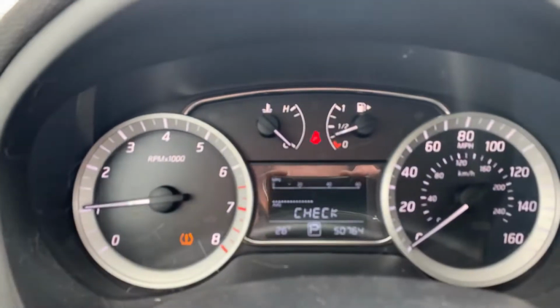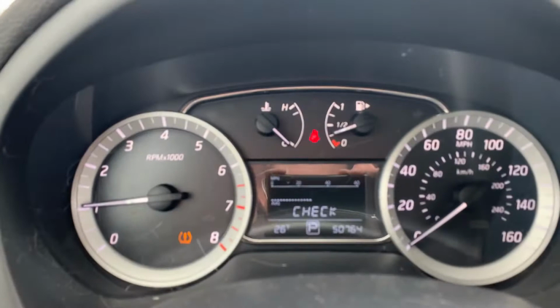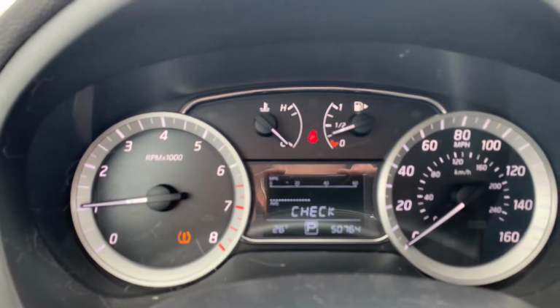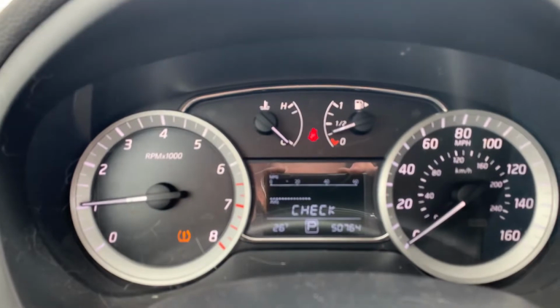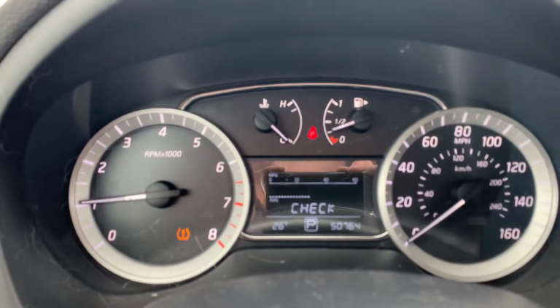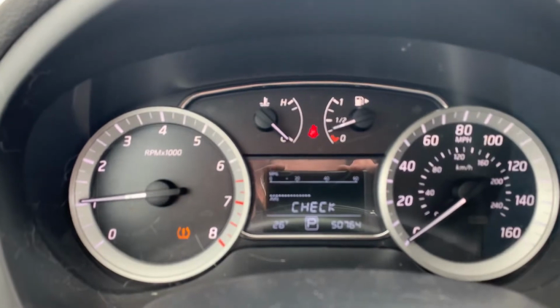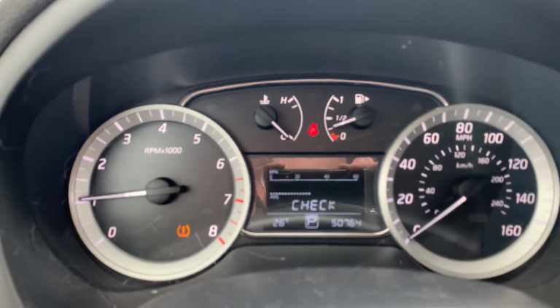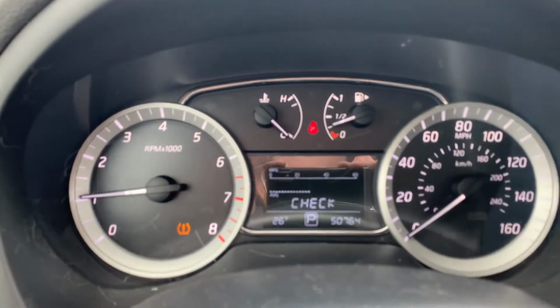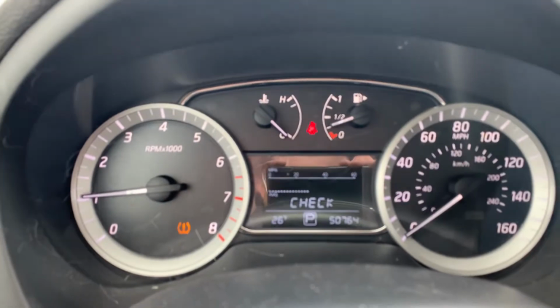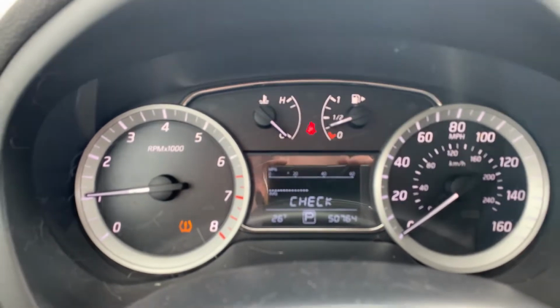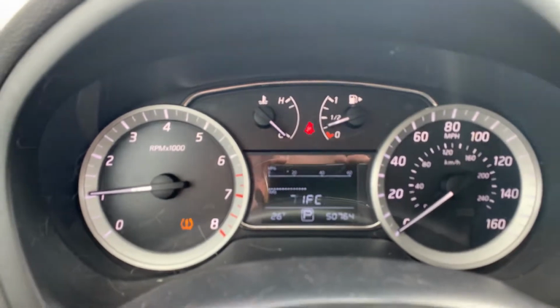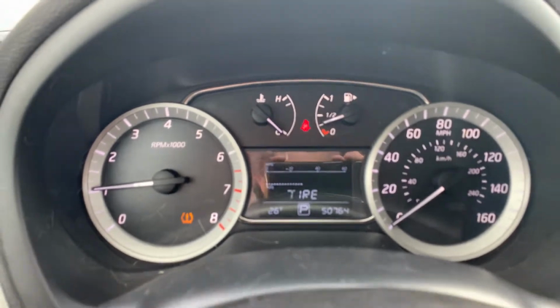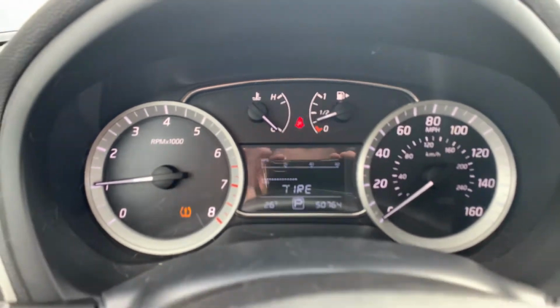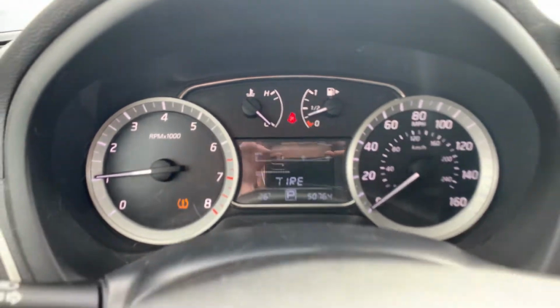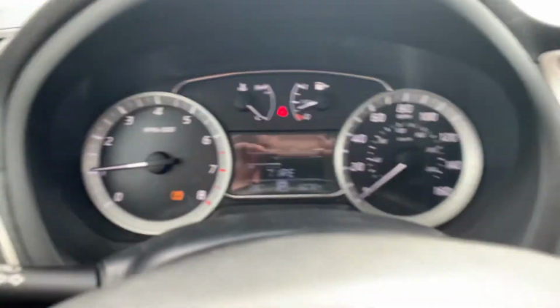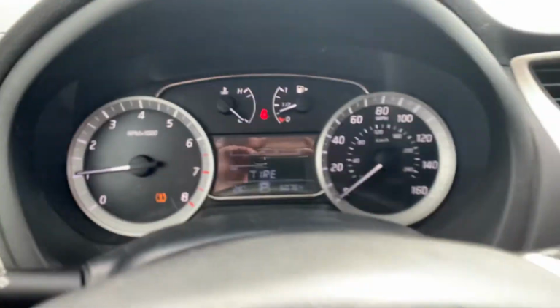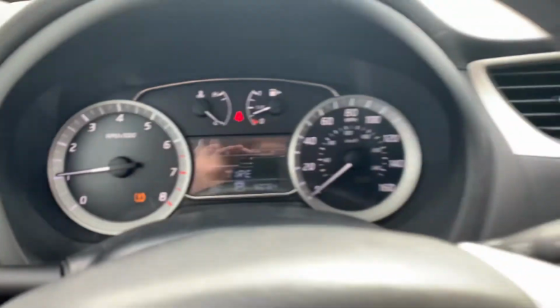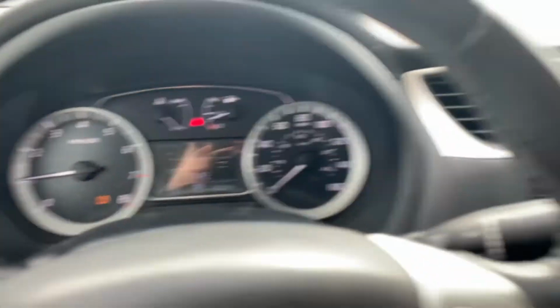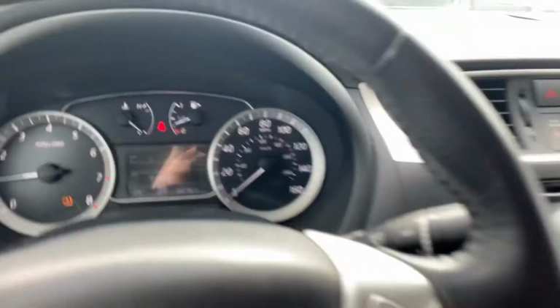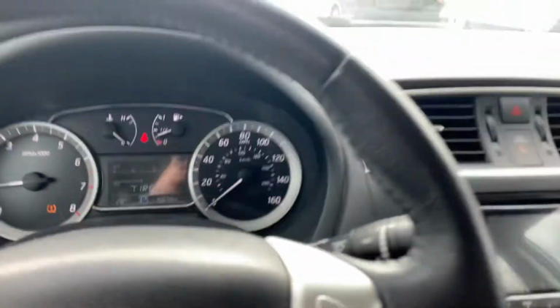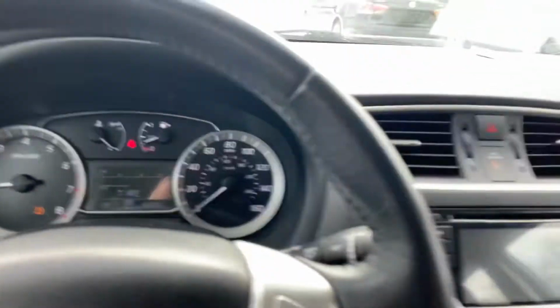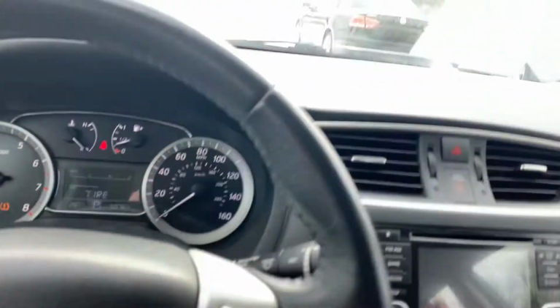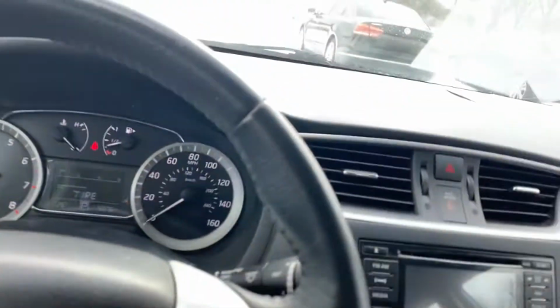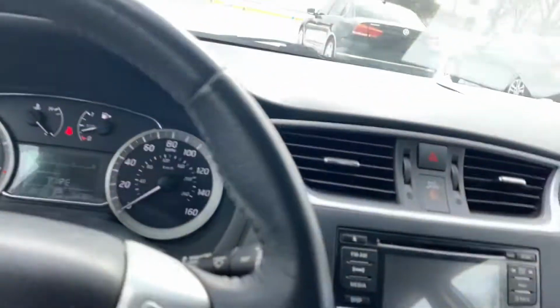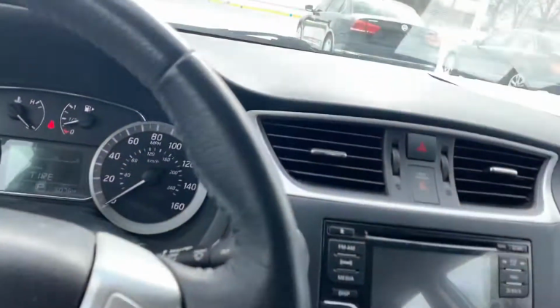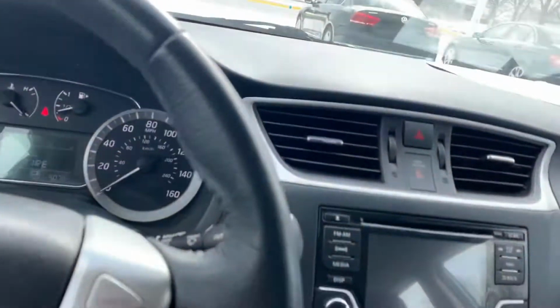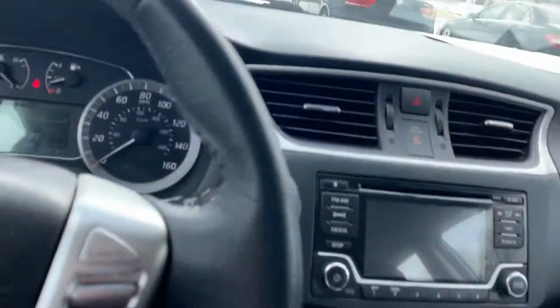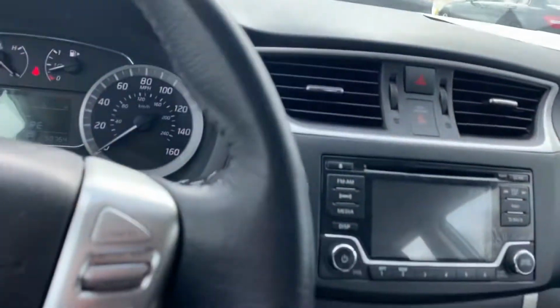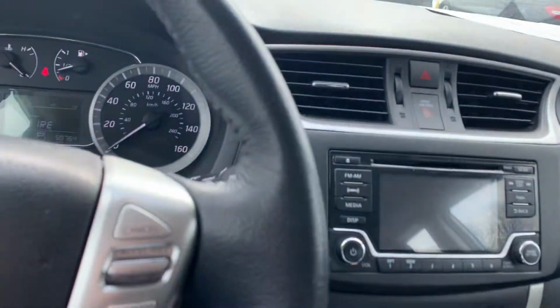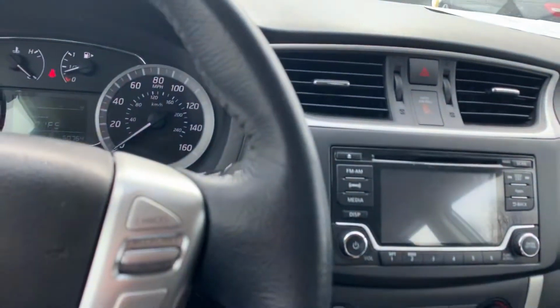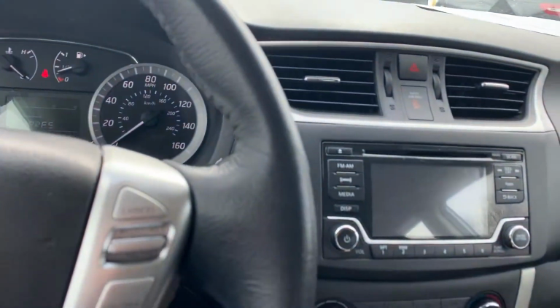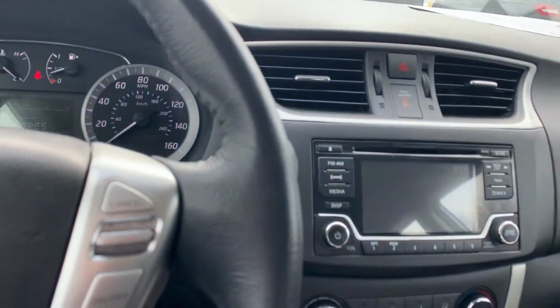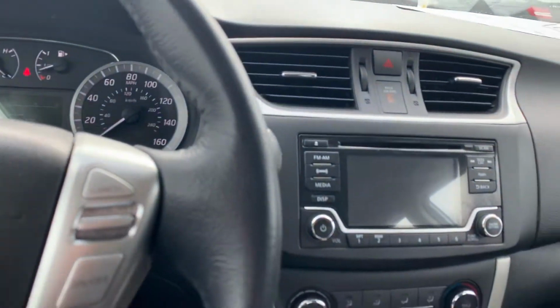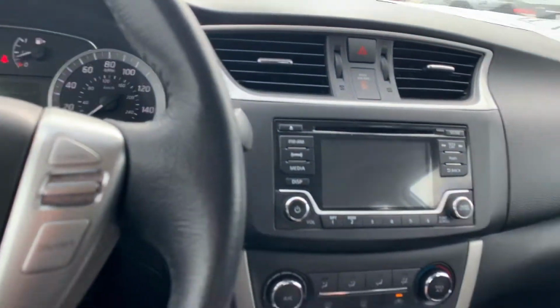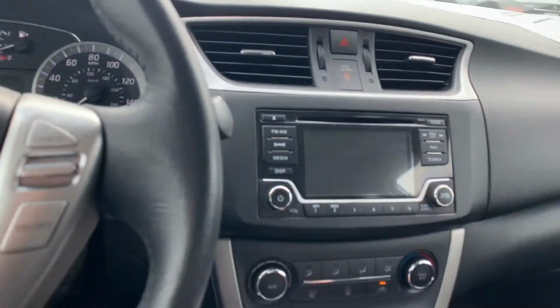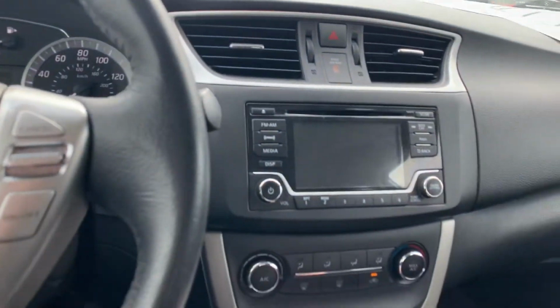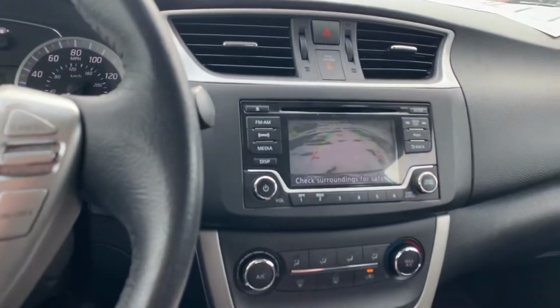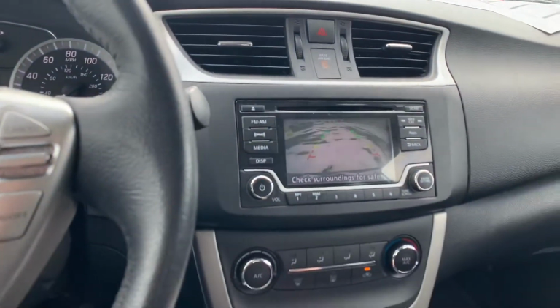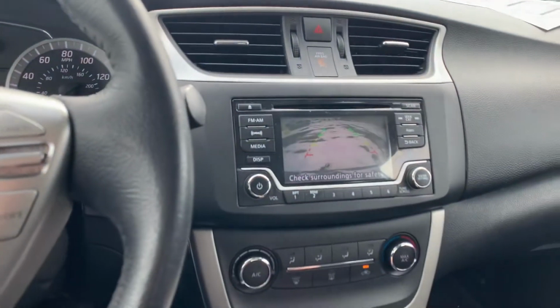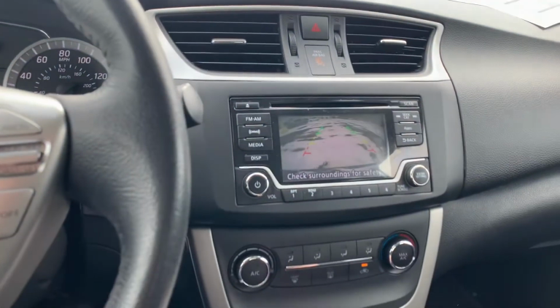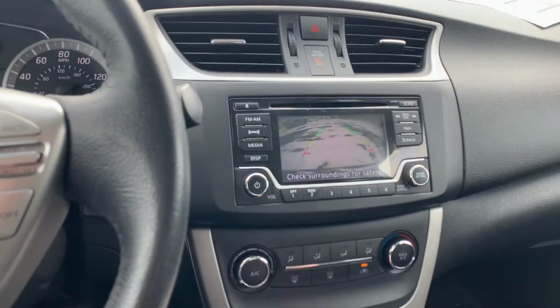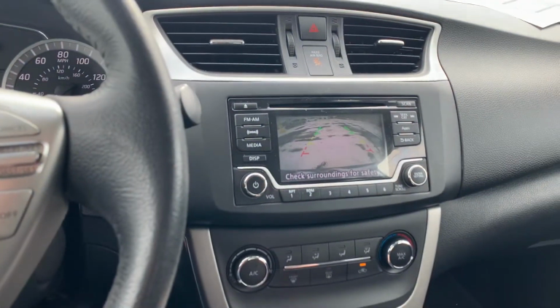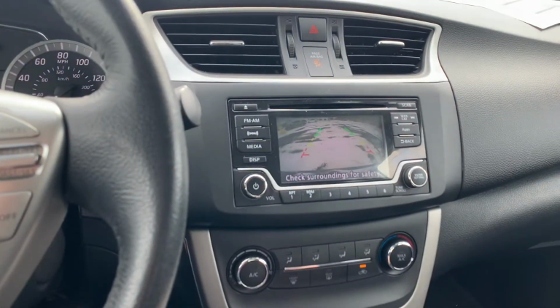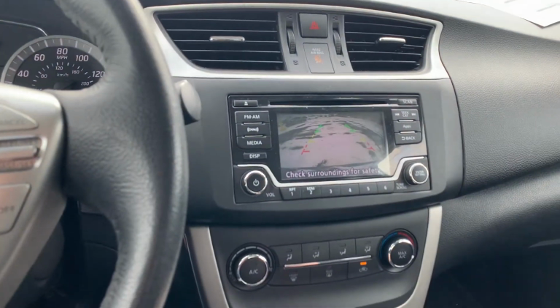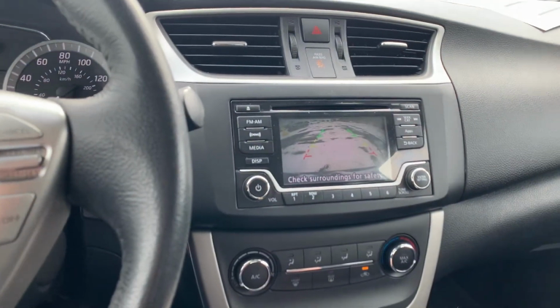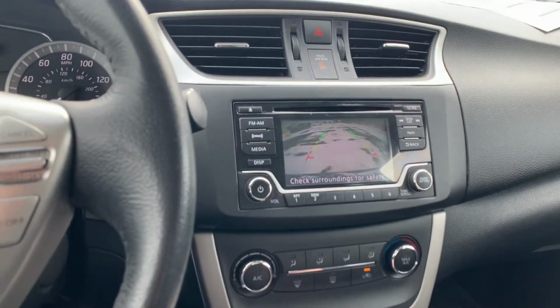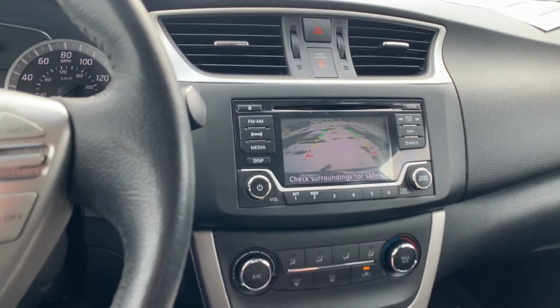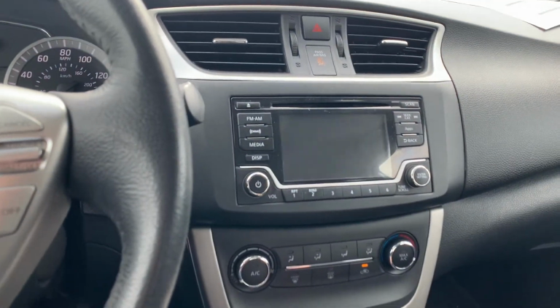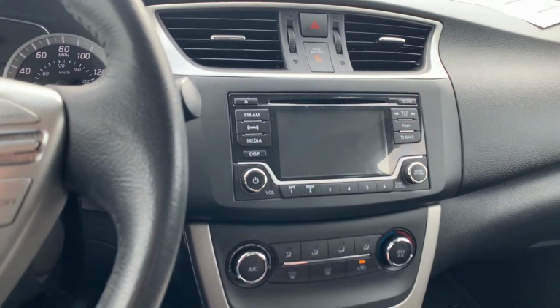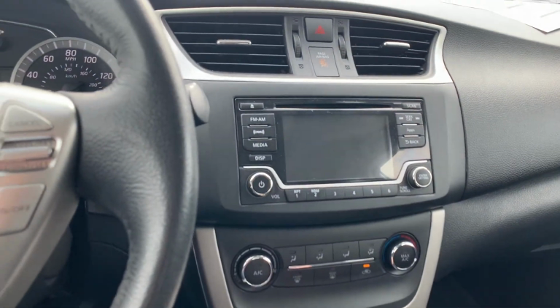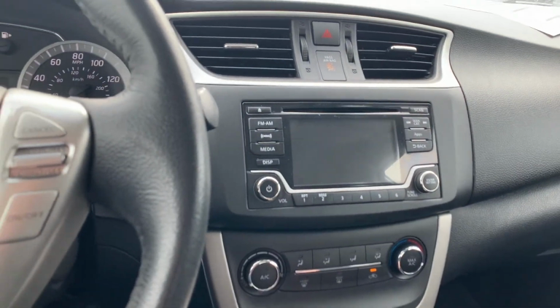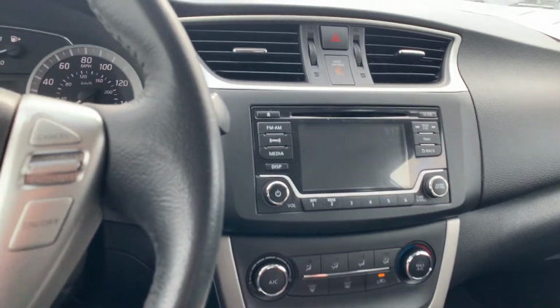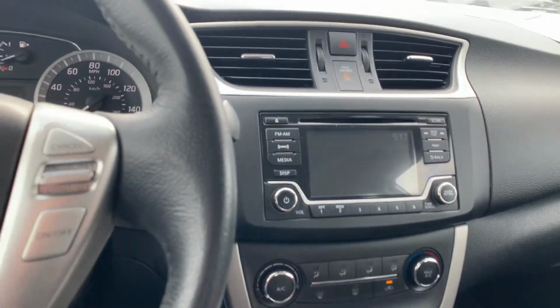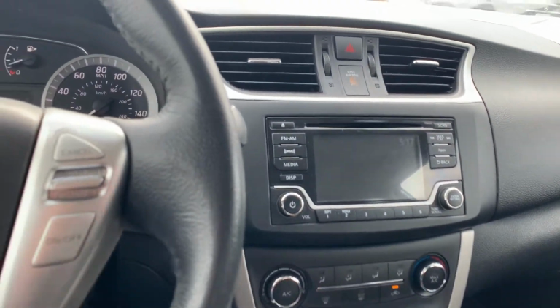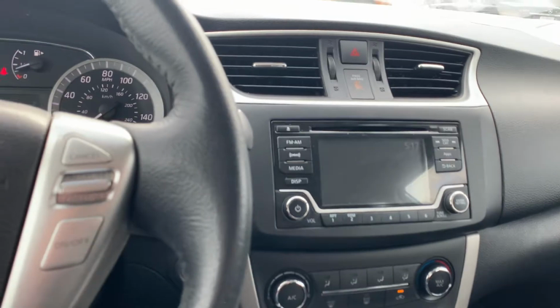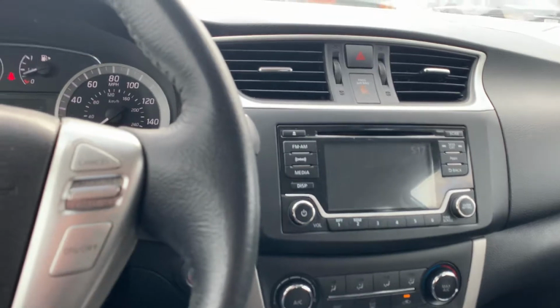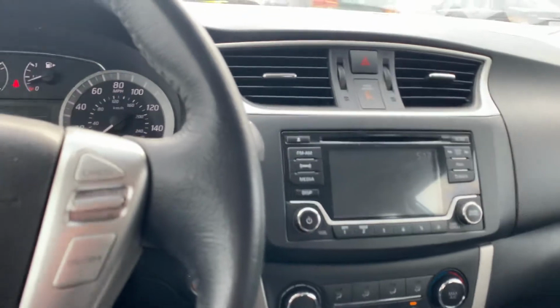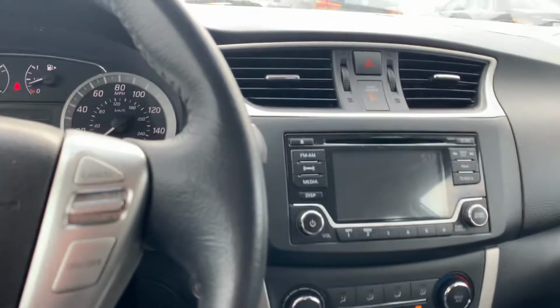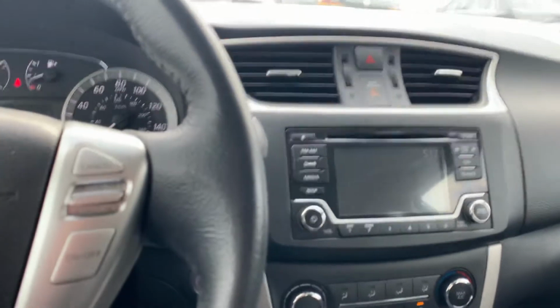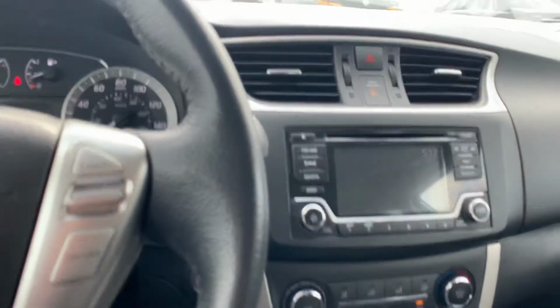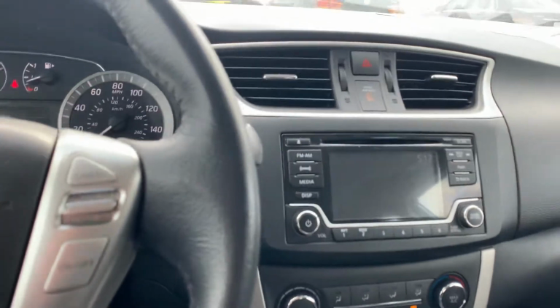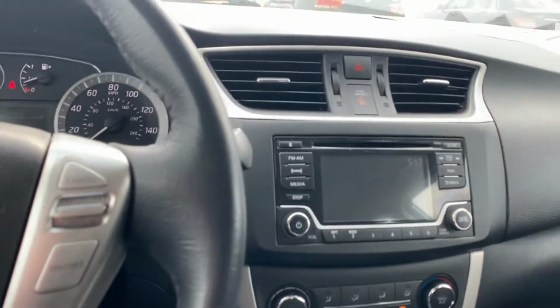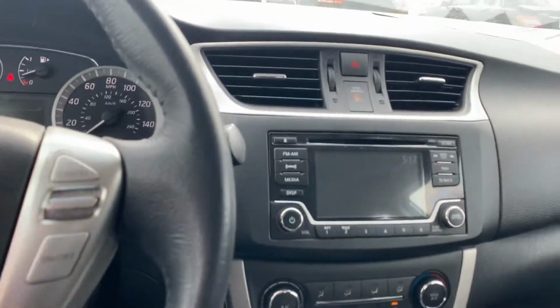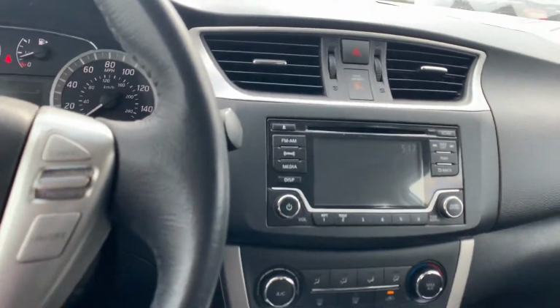50,000 miles there. It's got Bluetooth, backup camera, lots of really nice features.